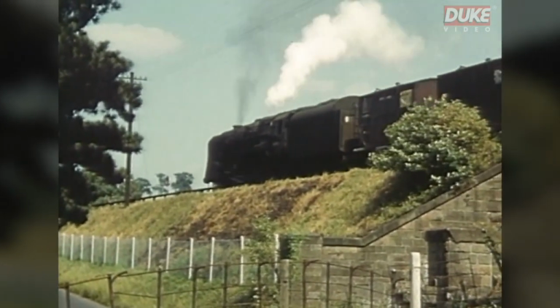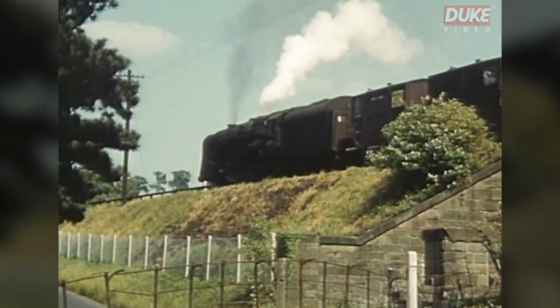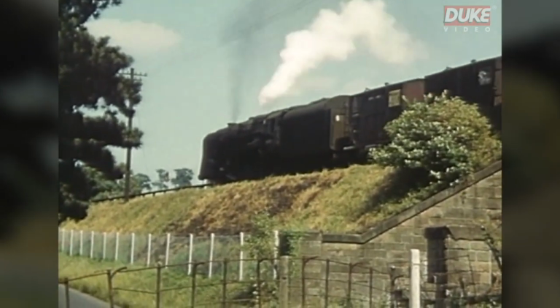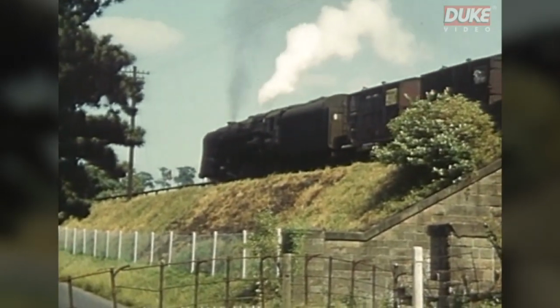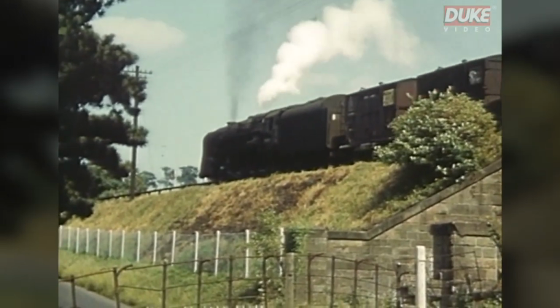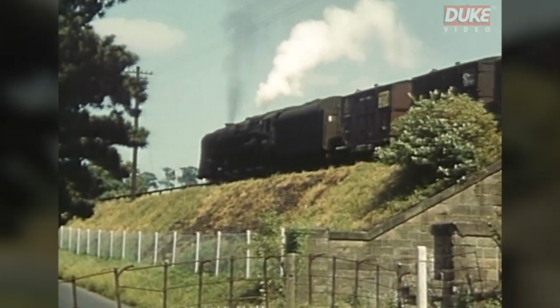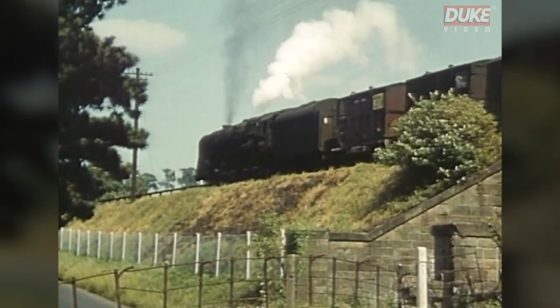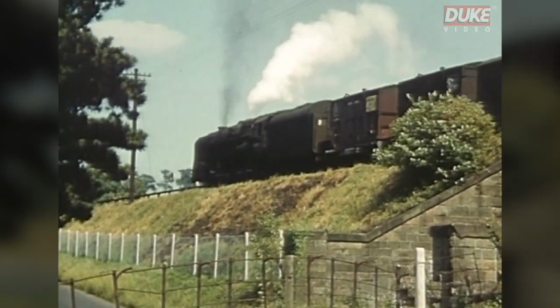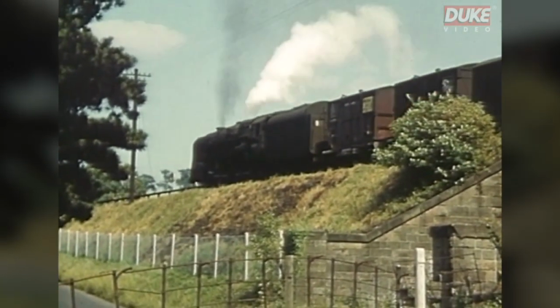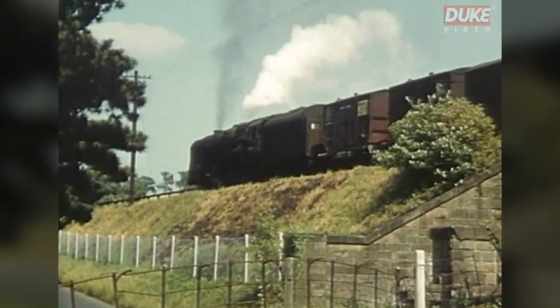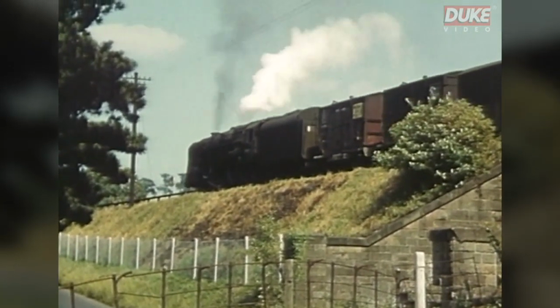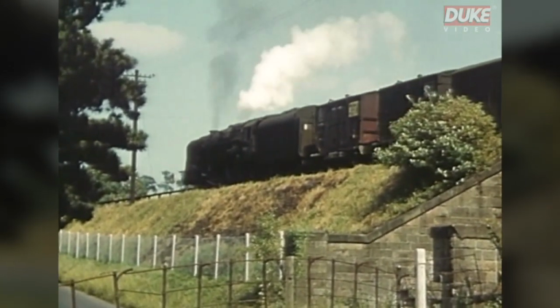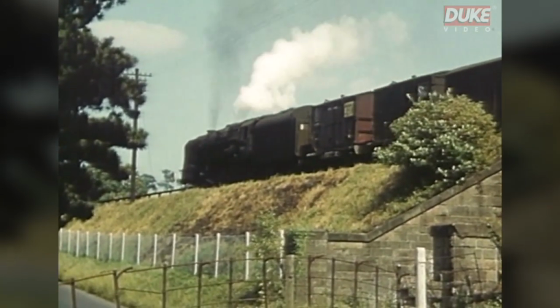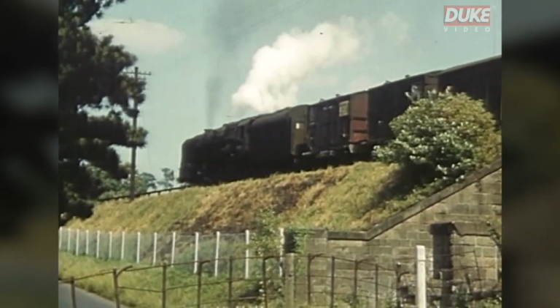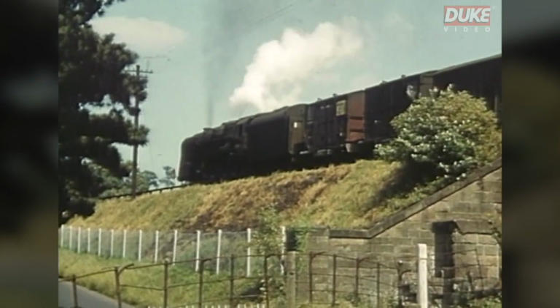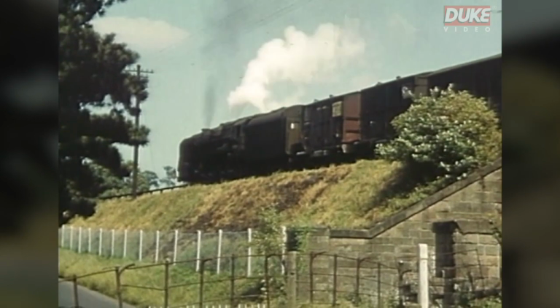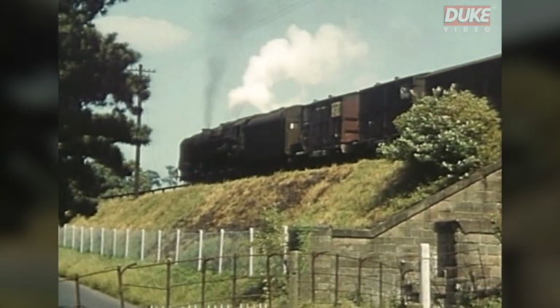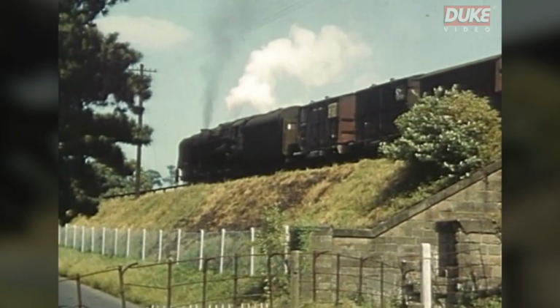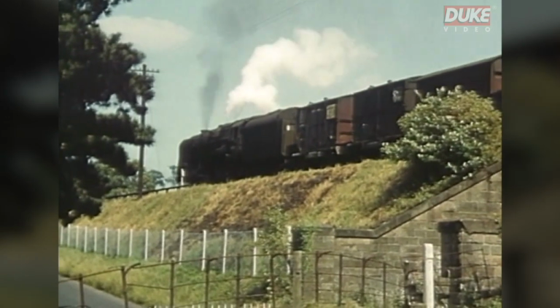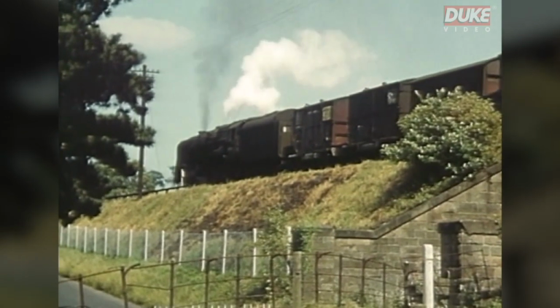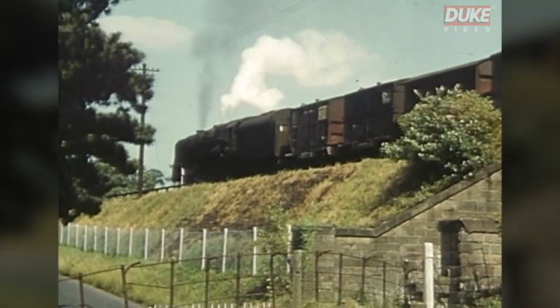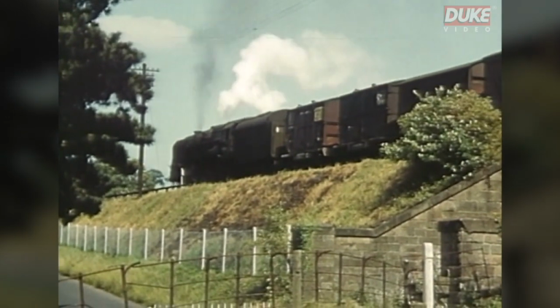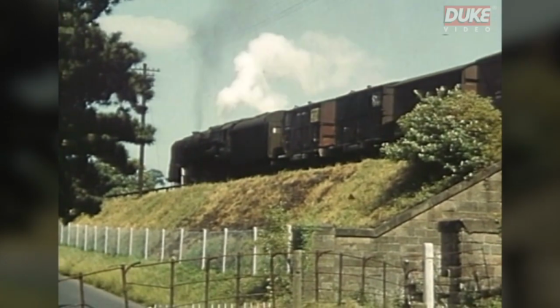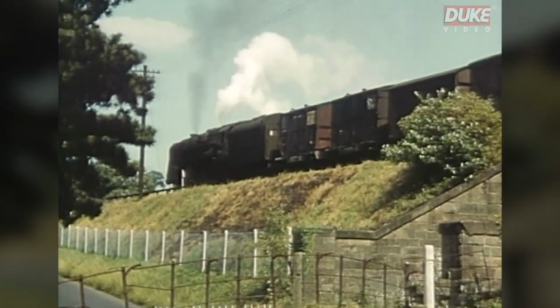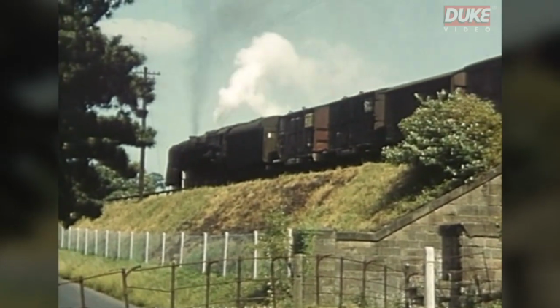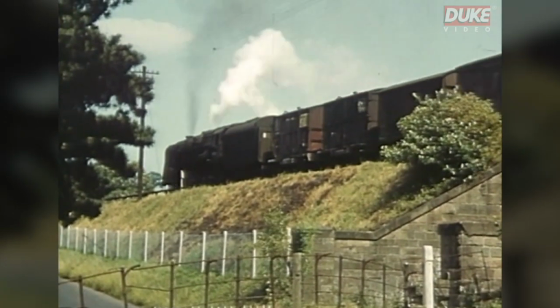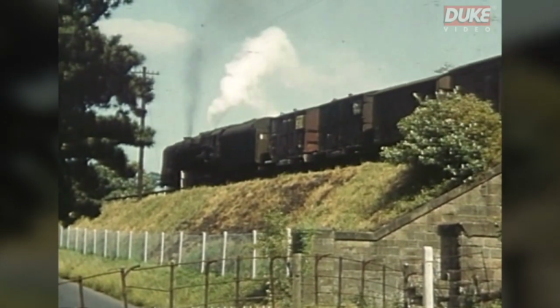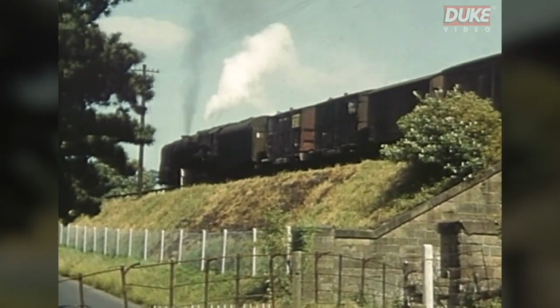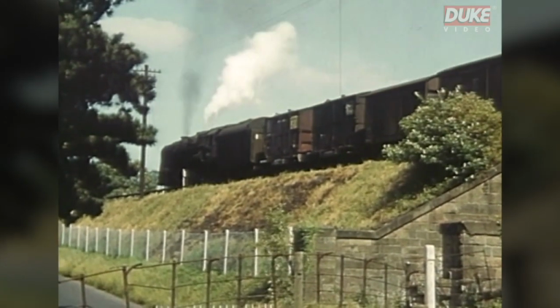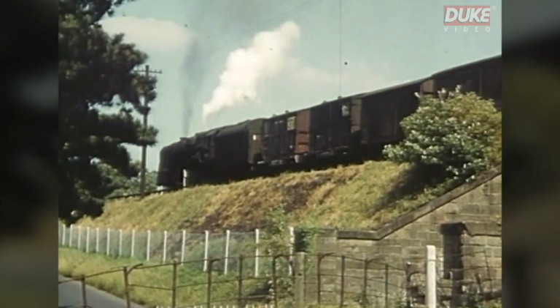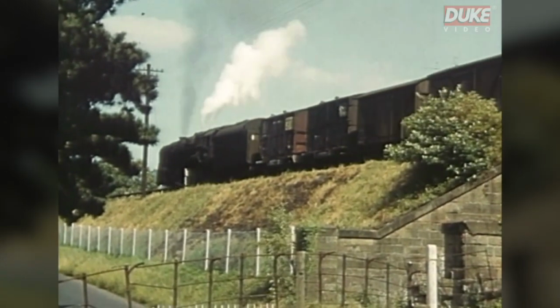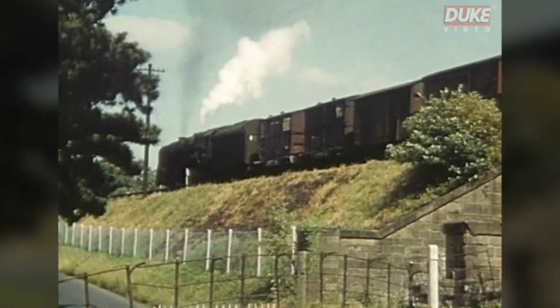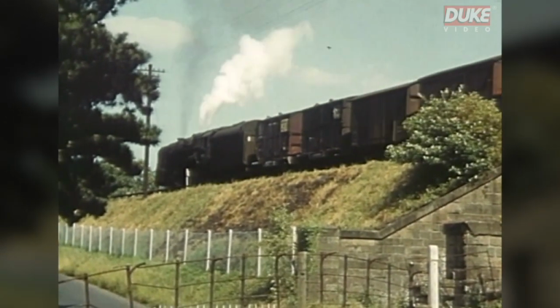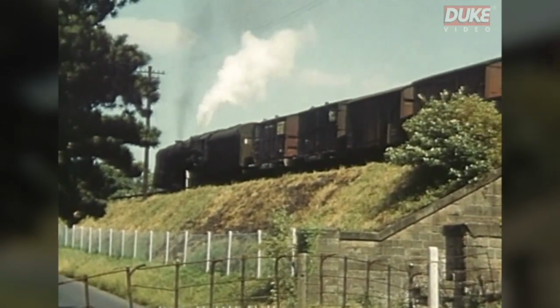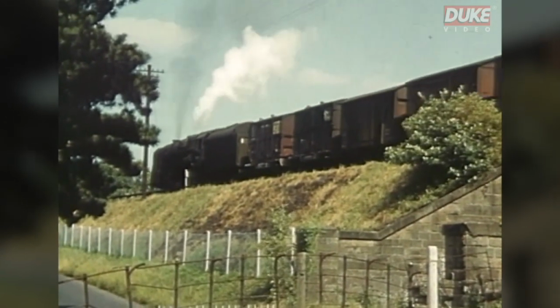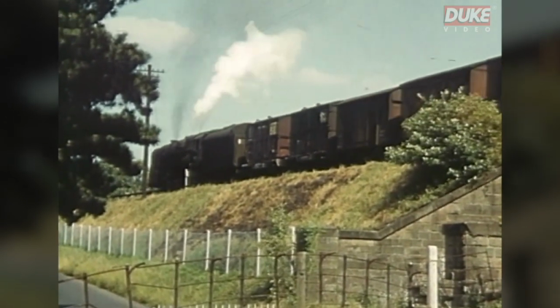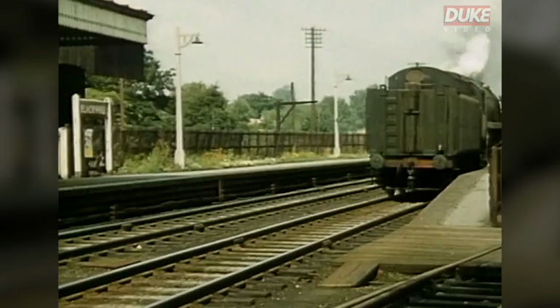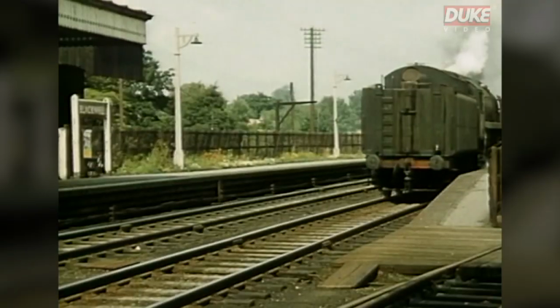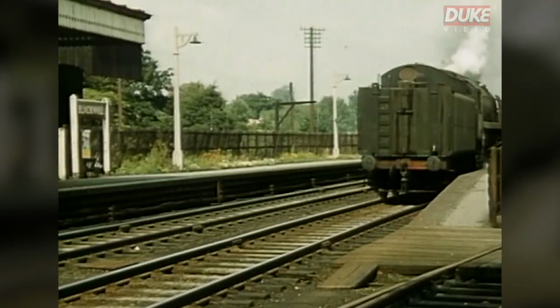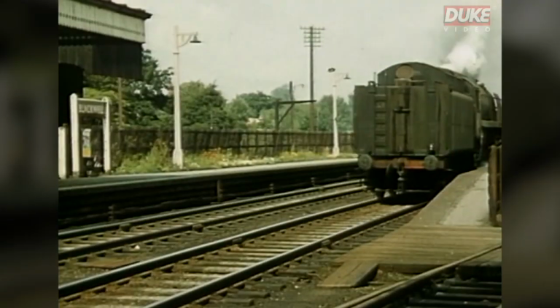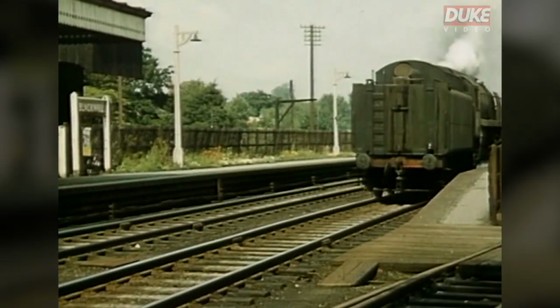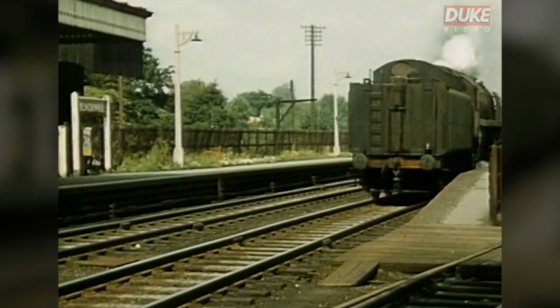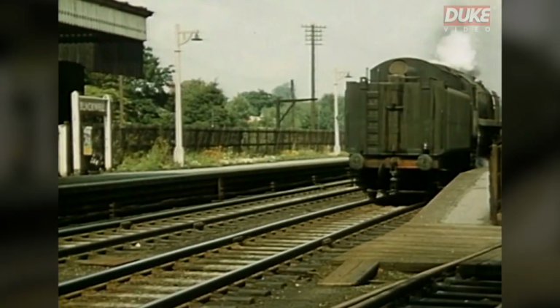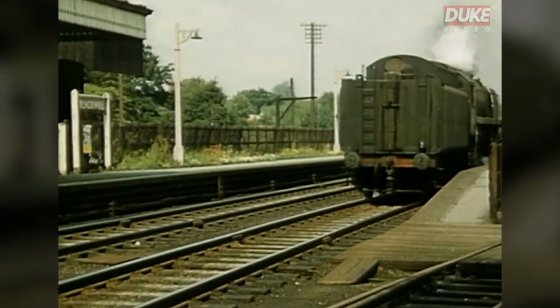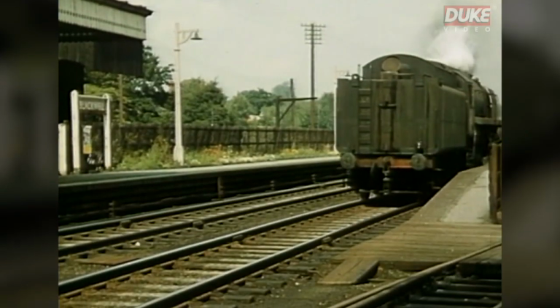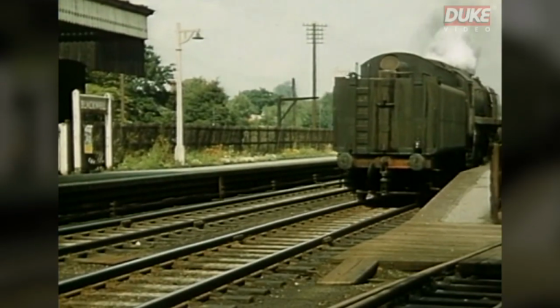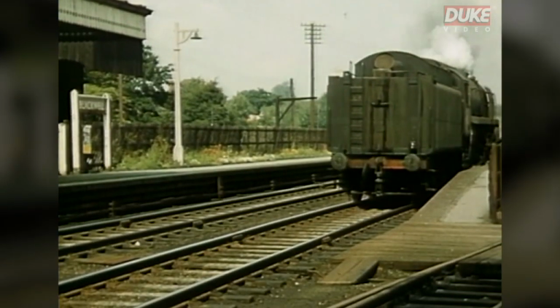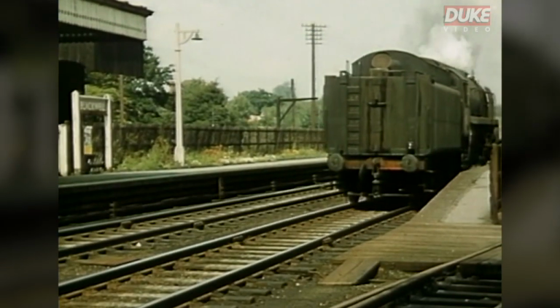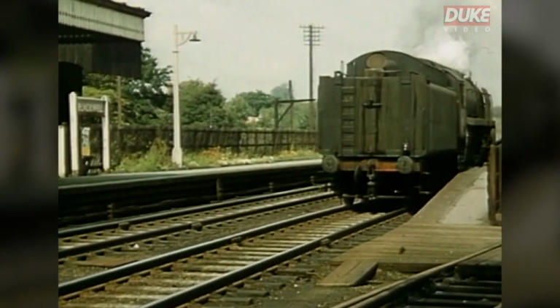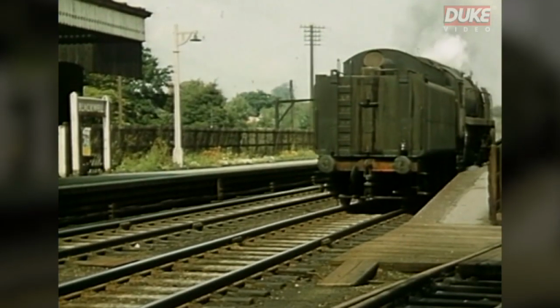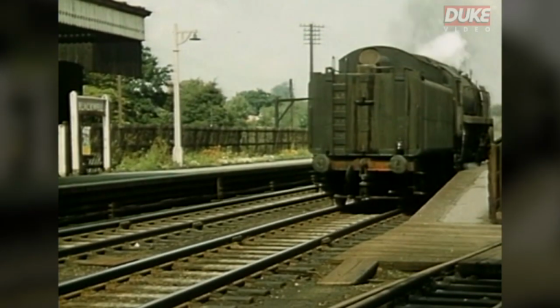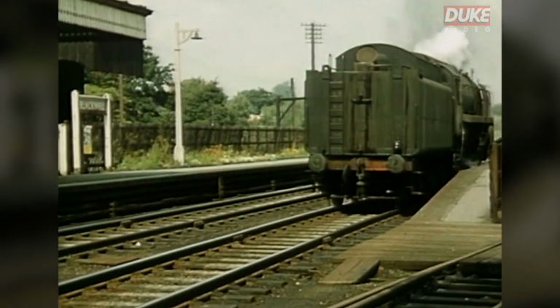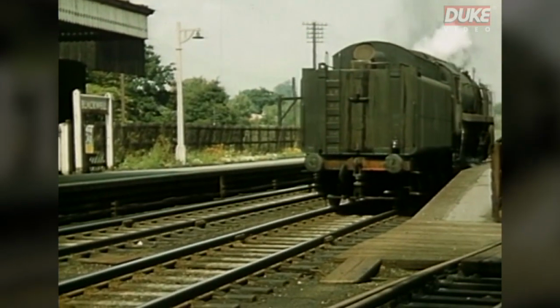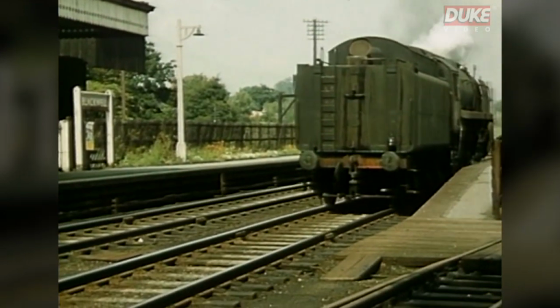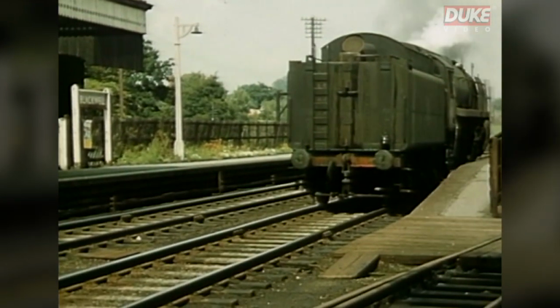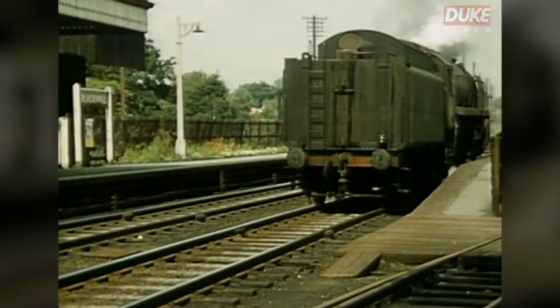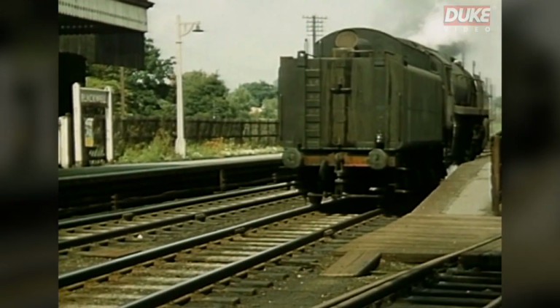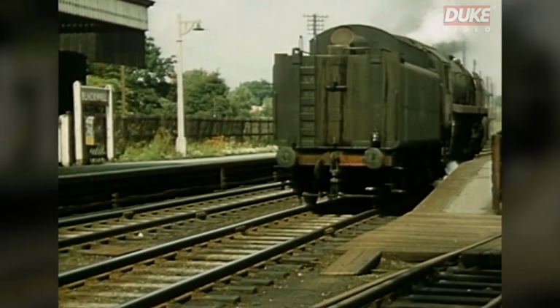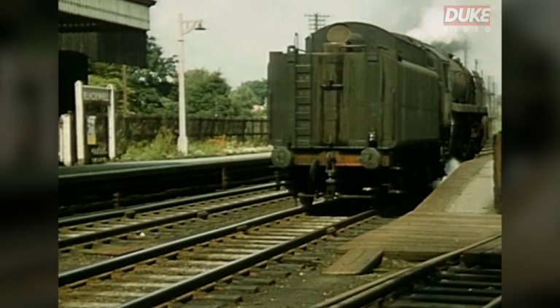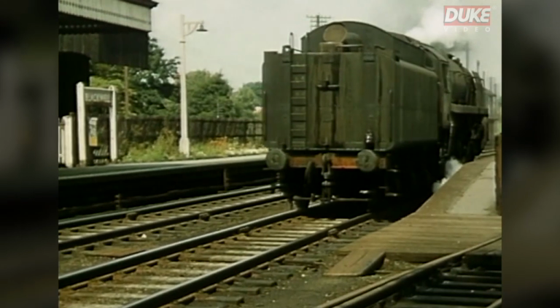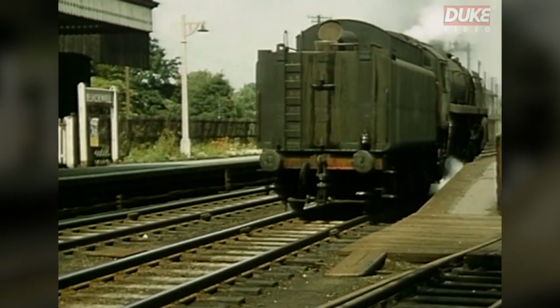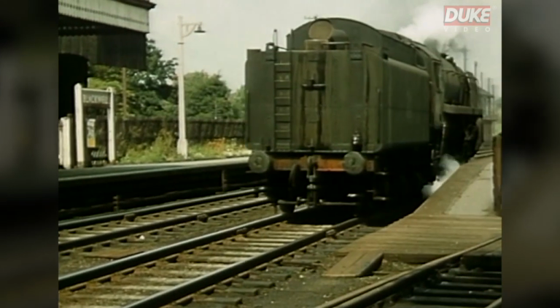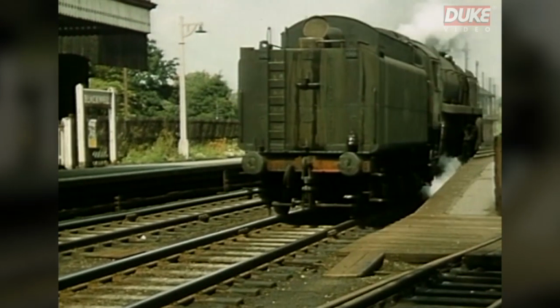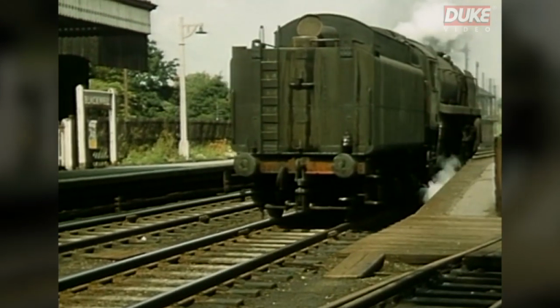251 of these engines were constructed, and the last one was the last BR steam engine to be built.